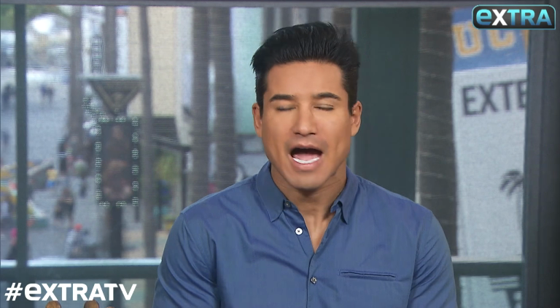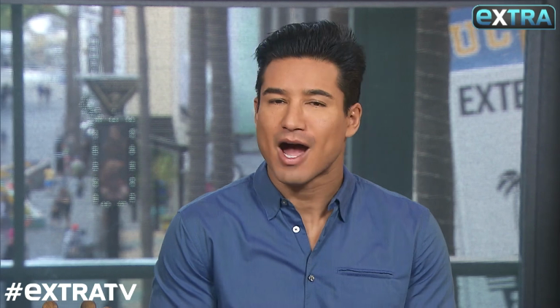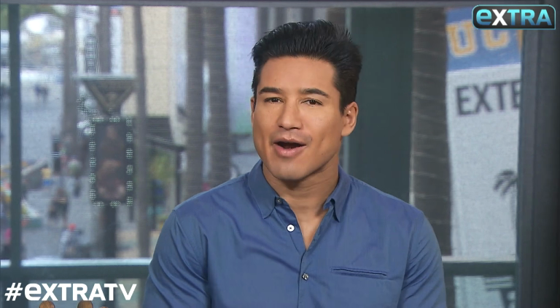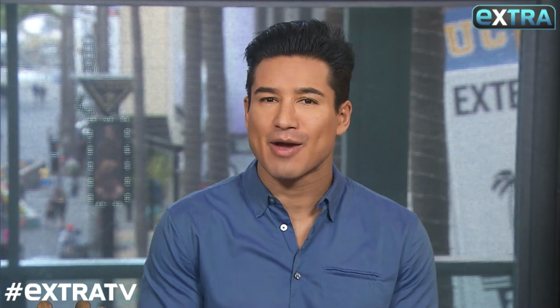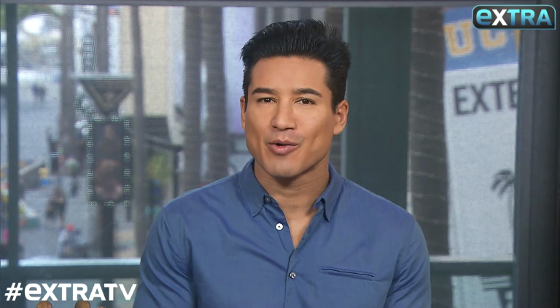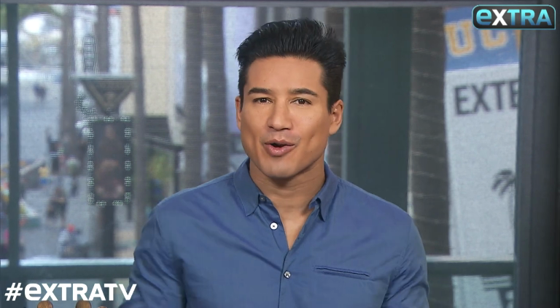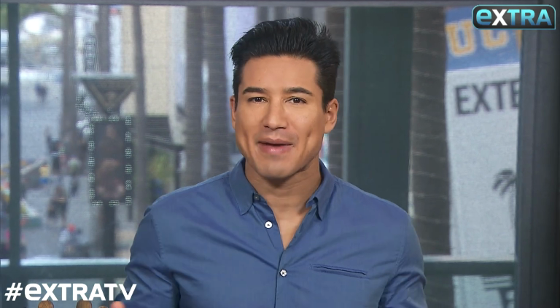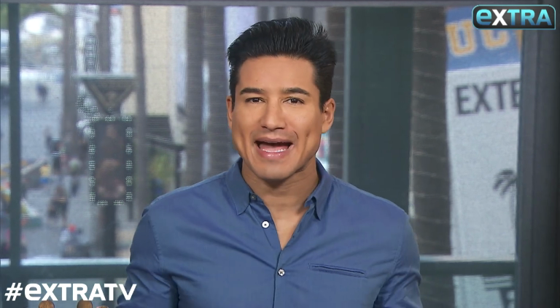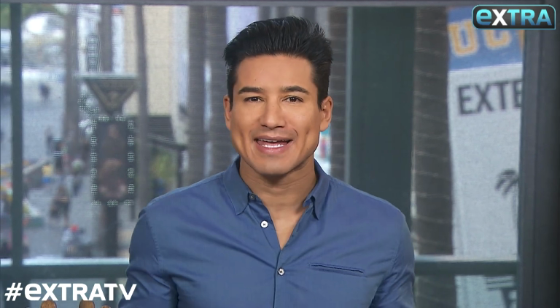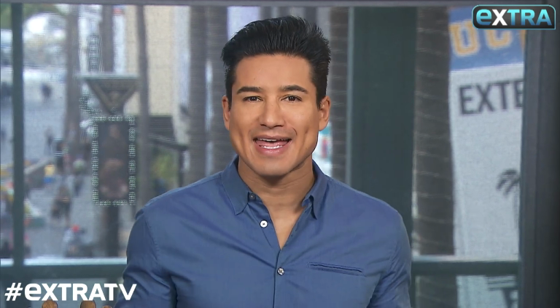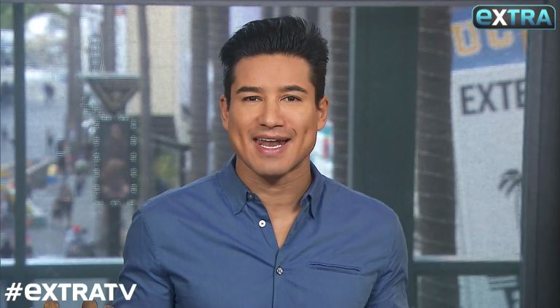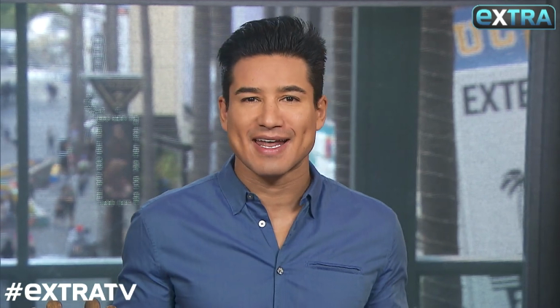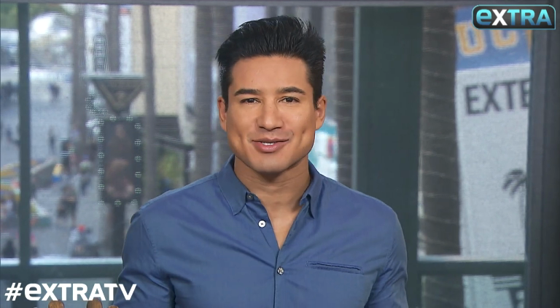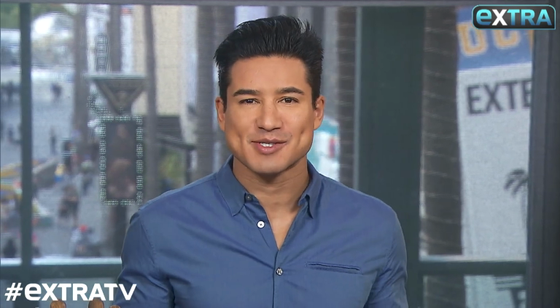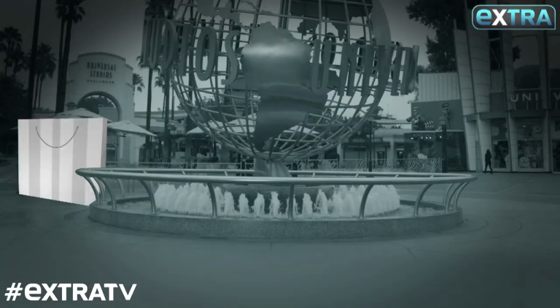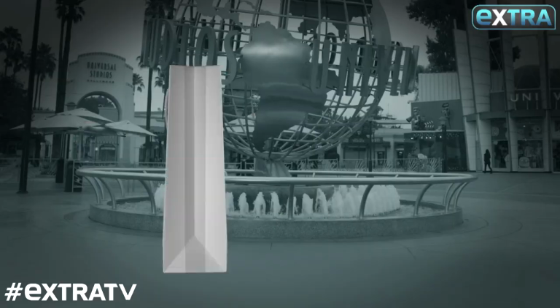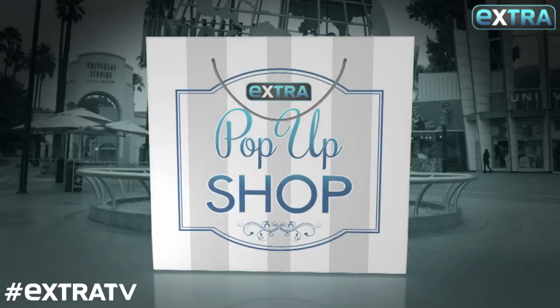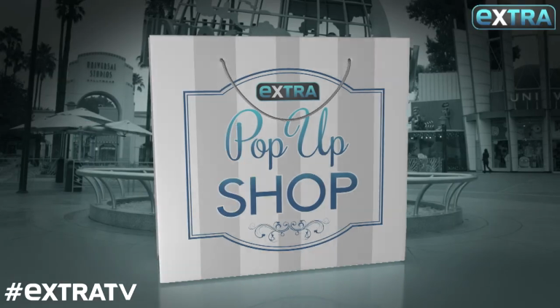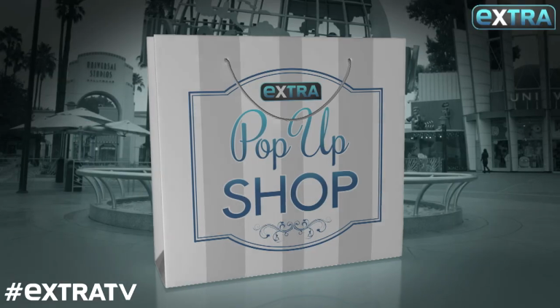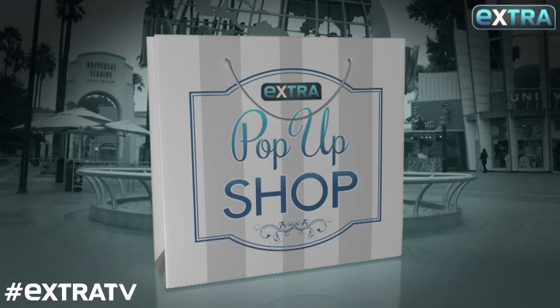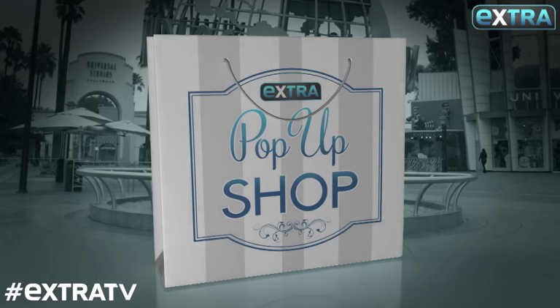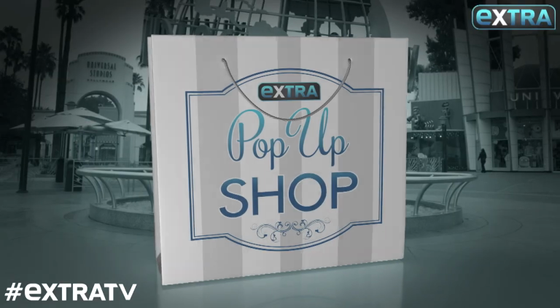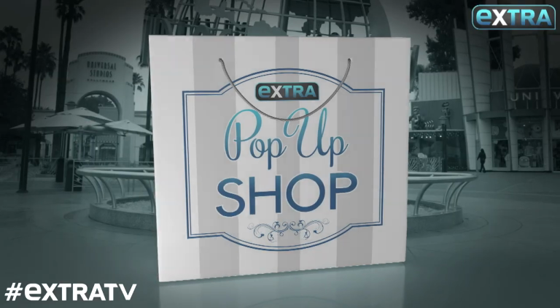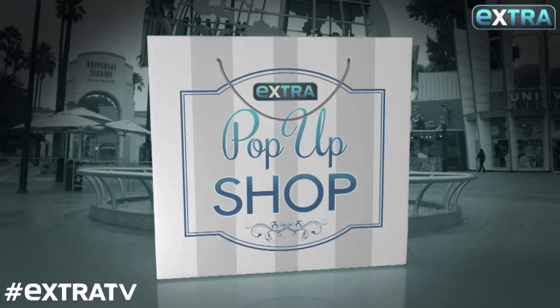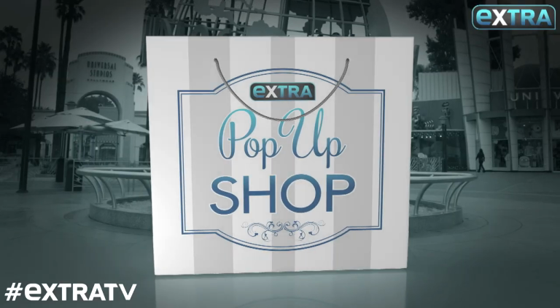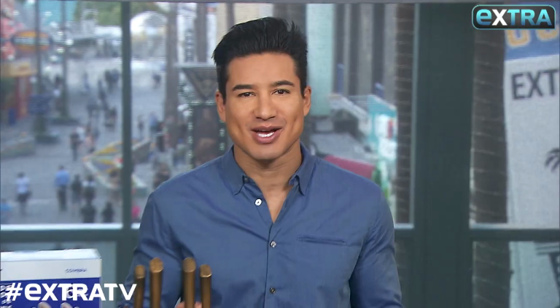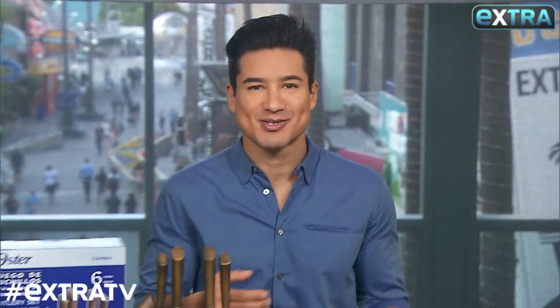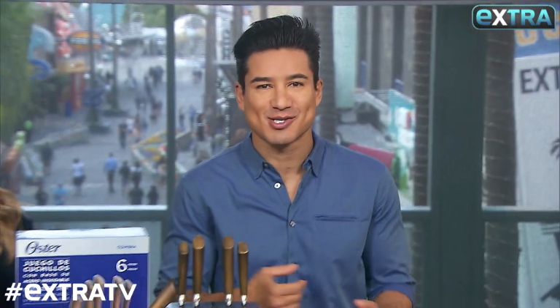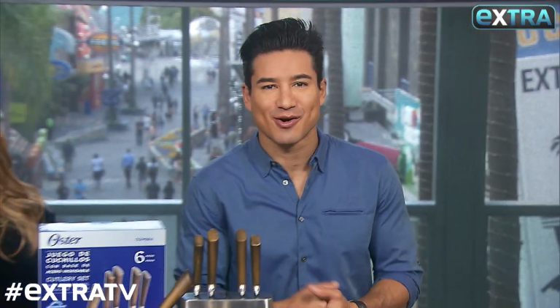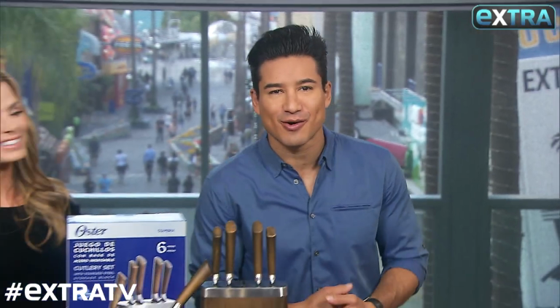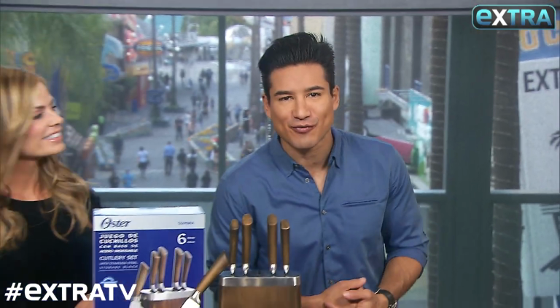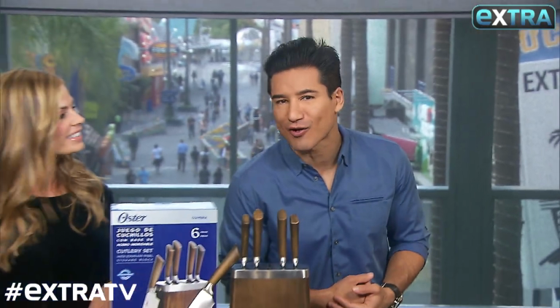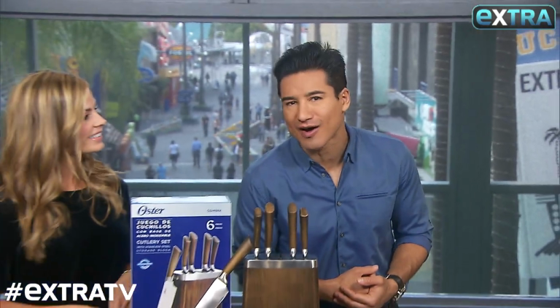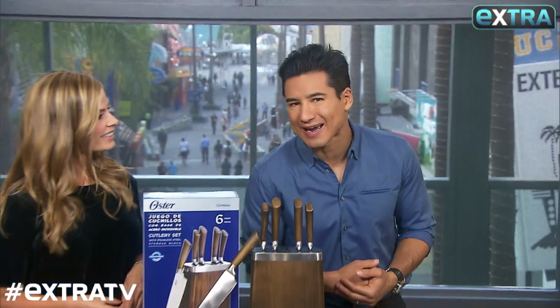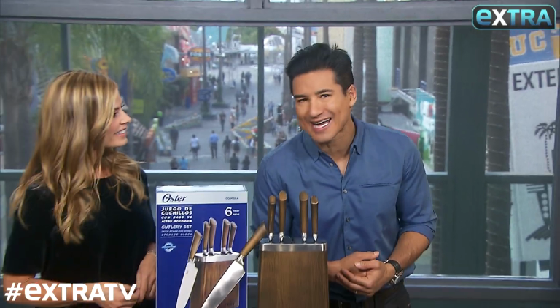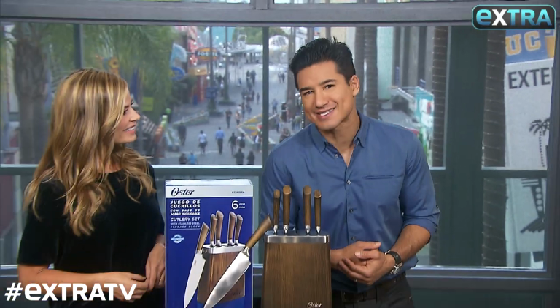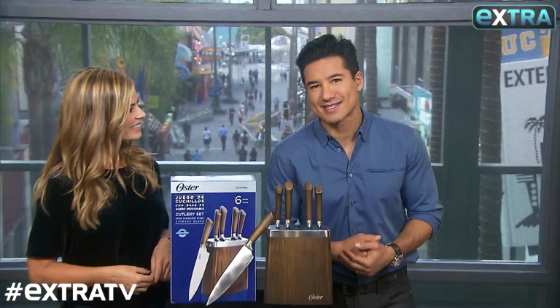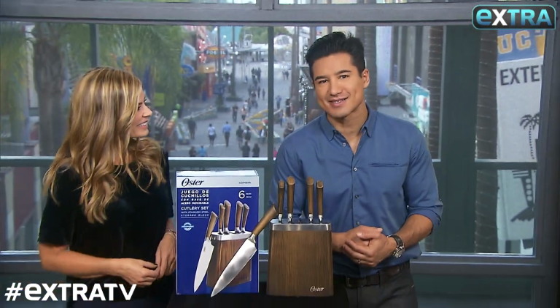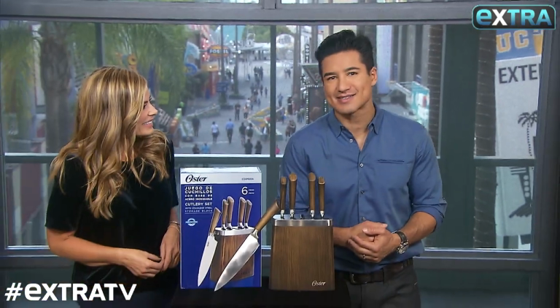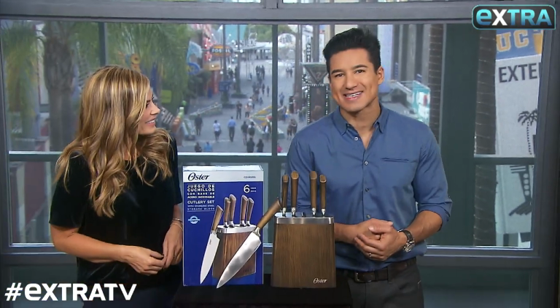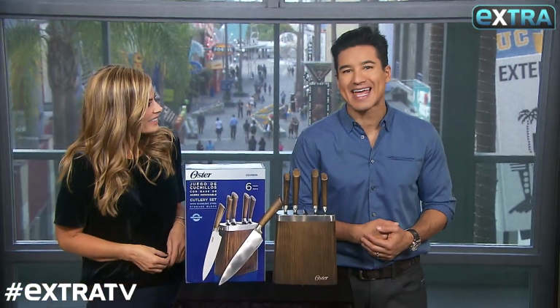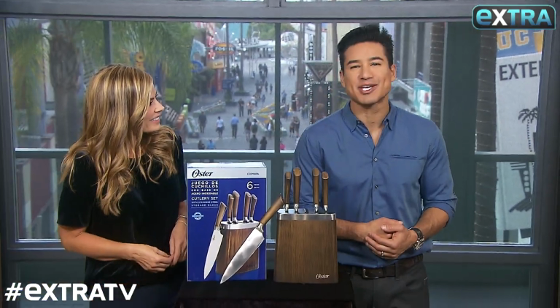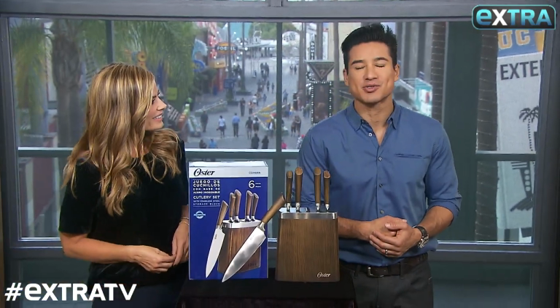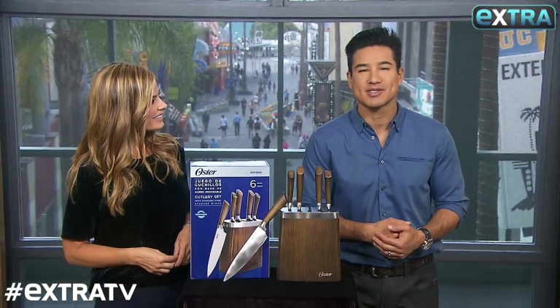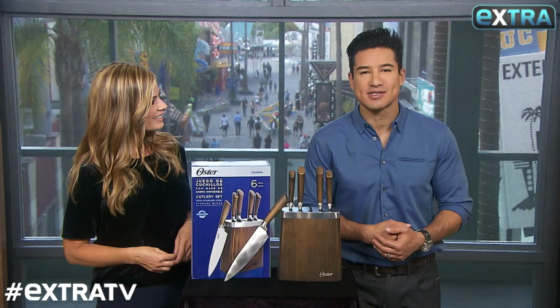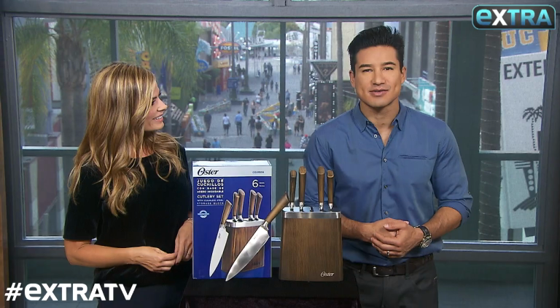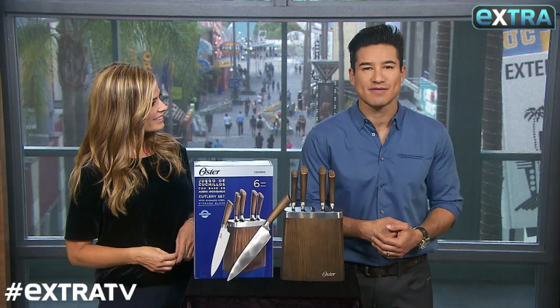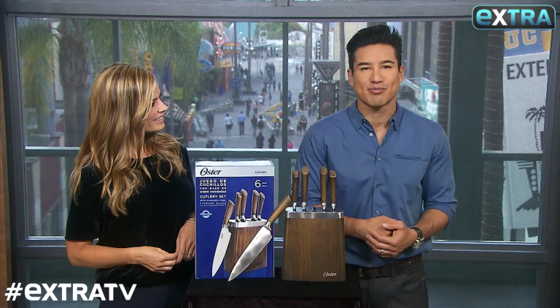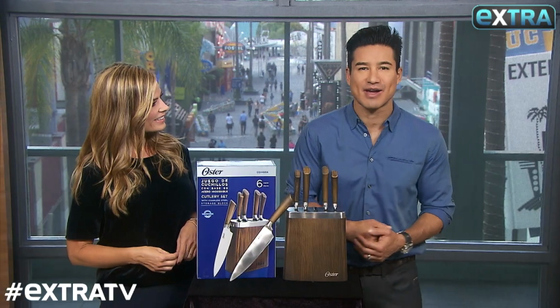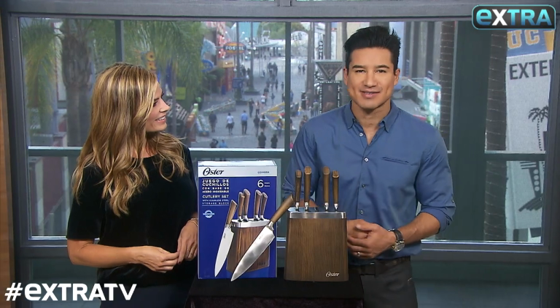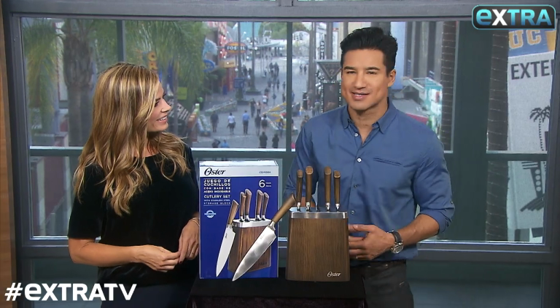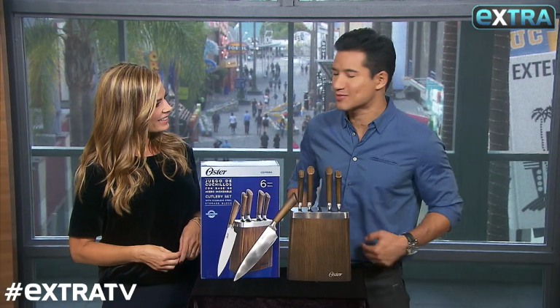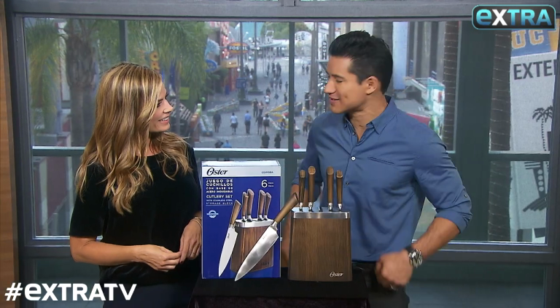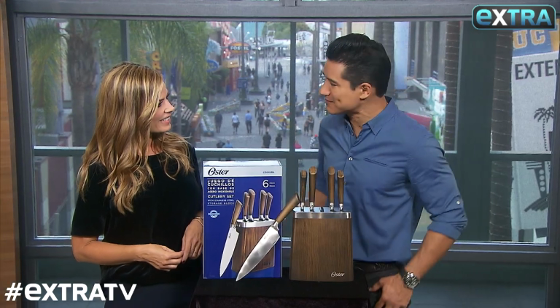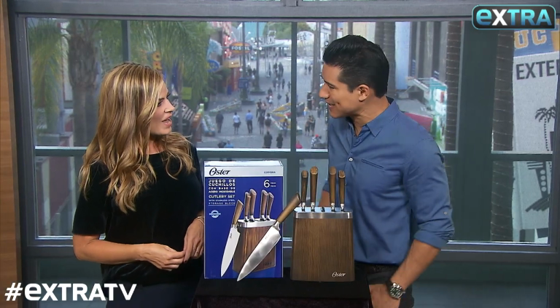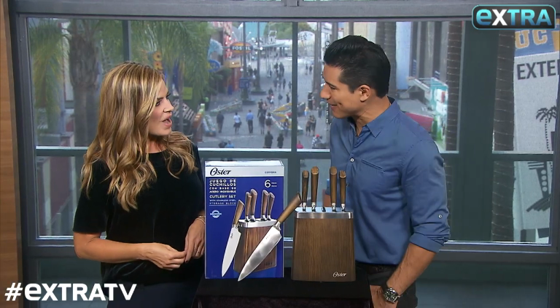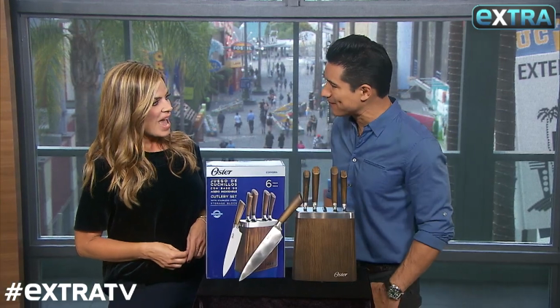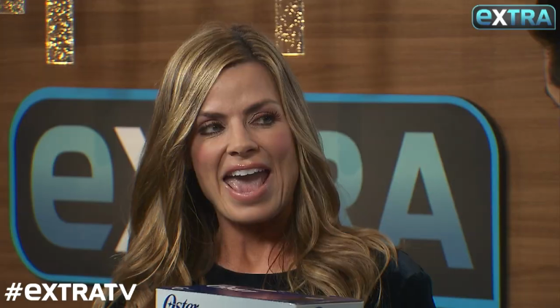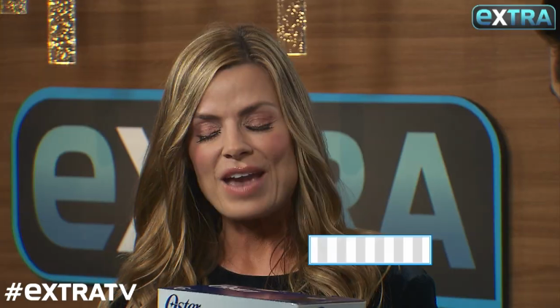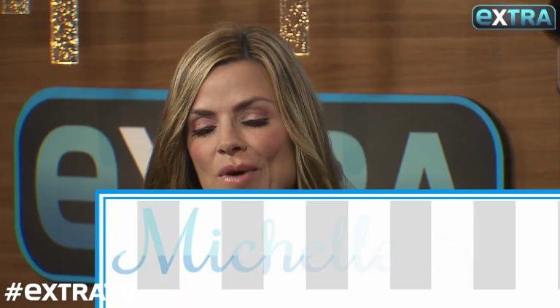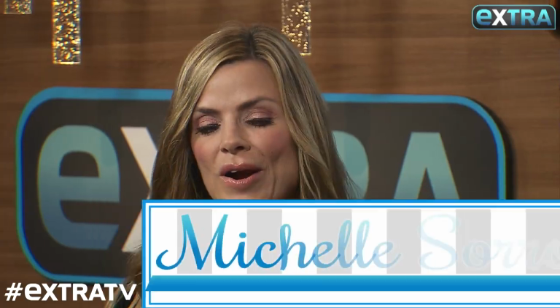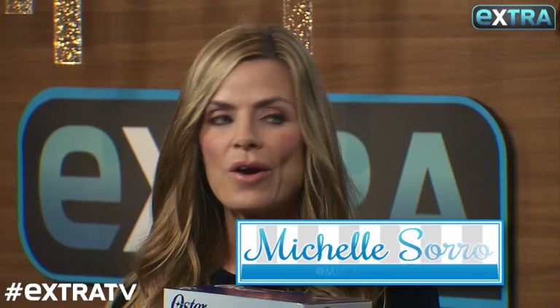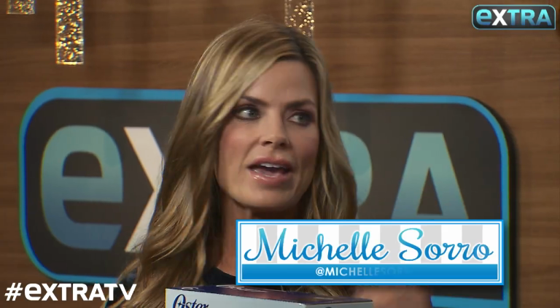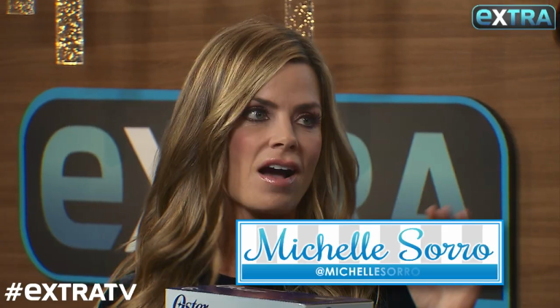All right, we are back again at Extra's pop-up shop with Michelle Soro for all kinds of deals at extra-exclusive prices. What's up today? Okay,